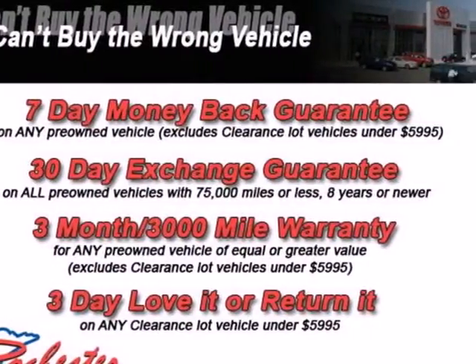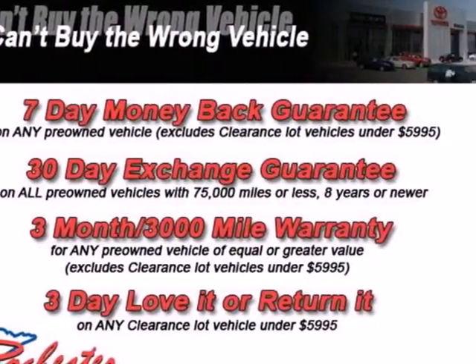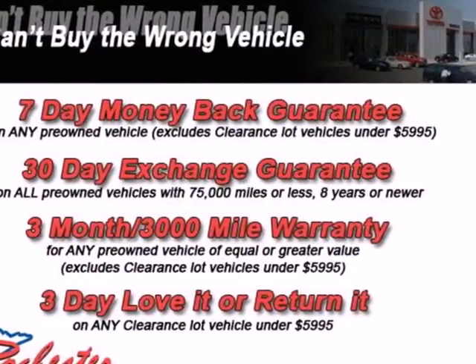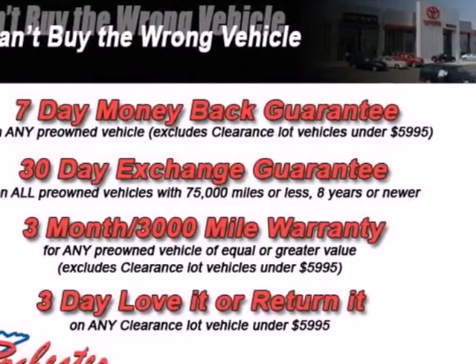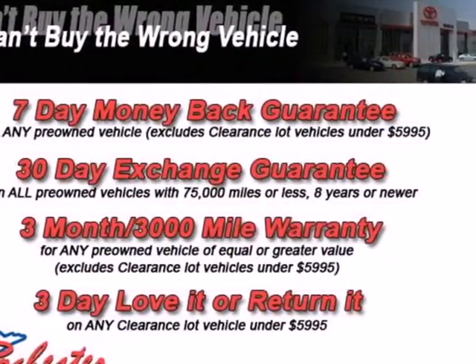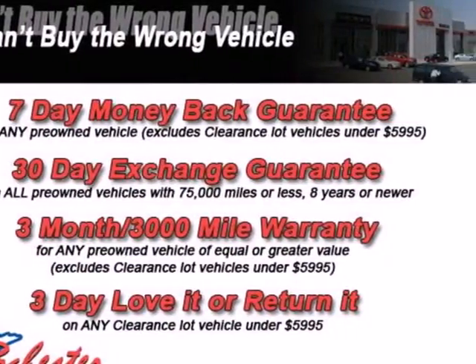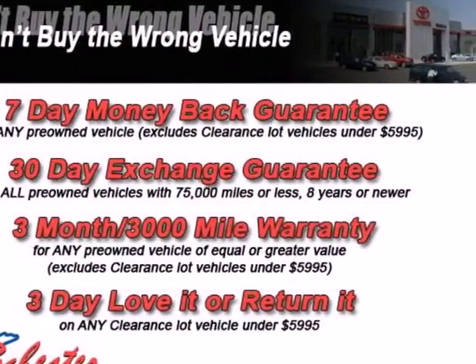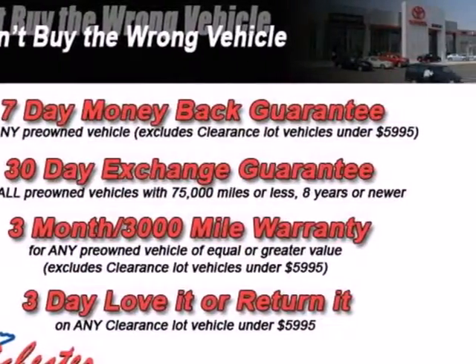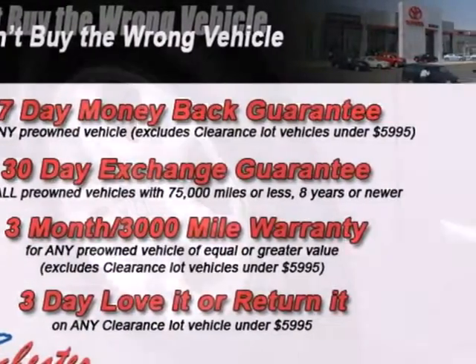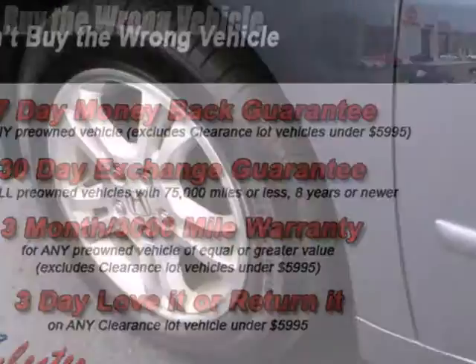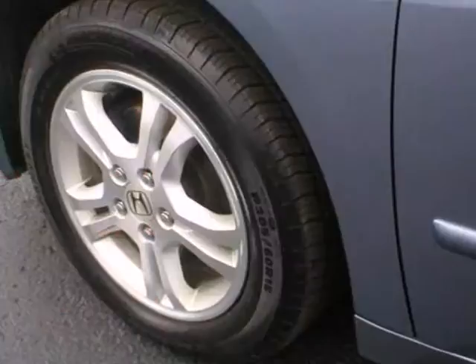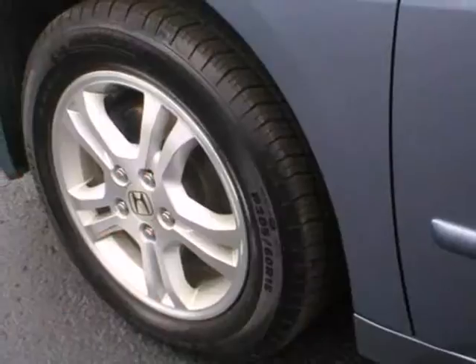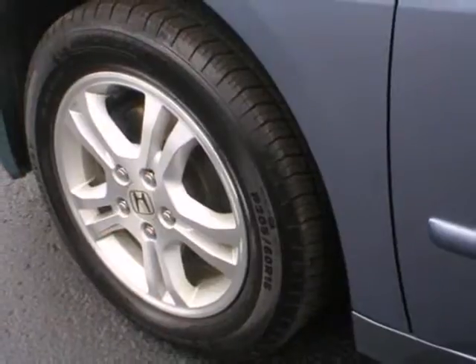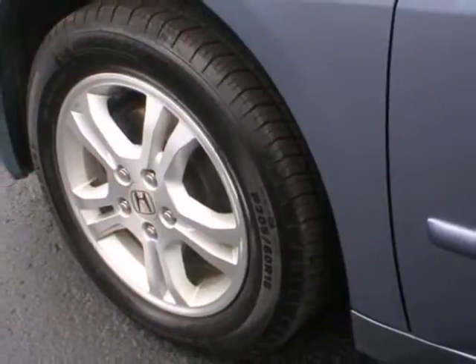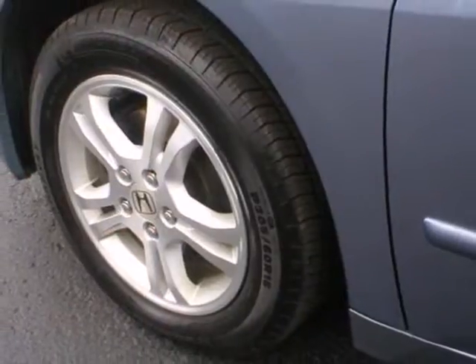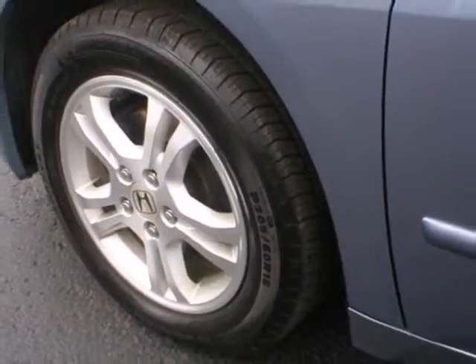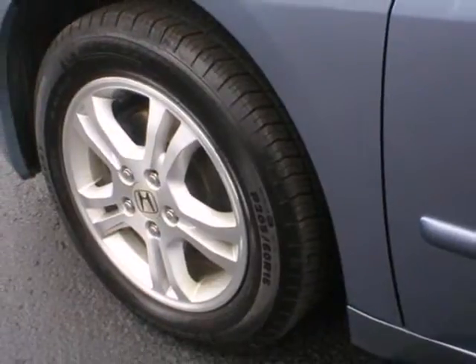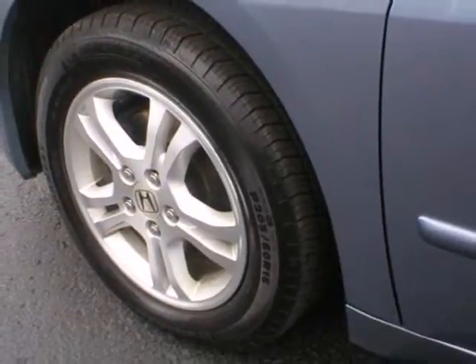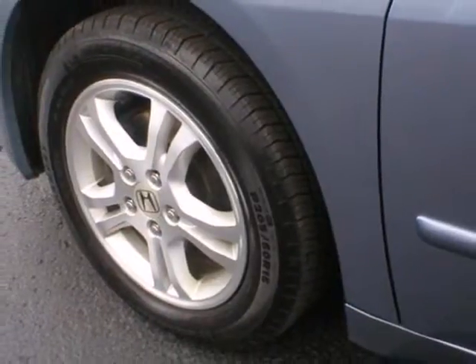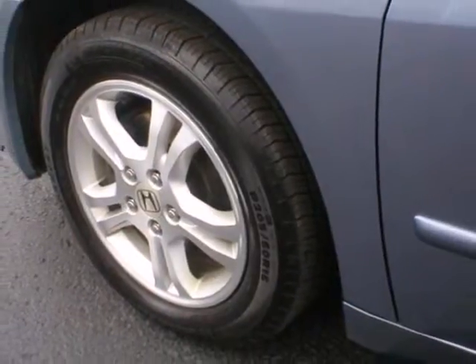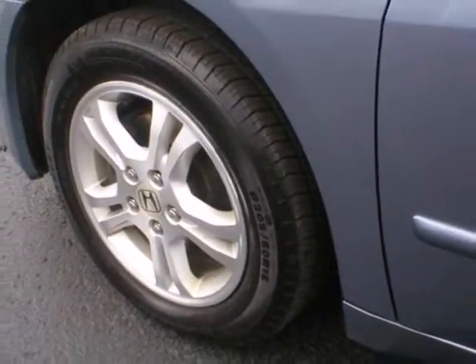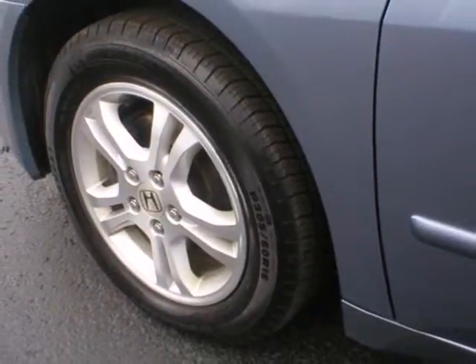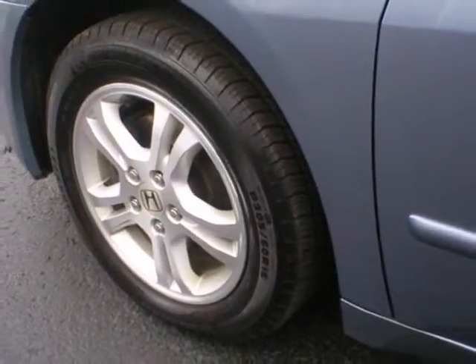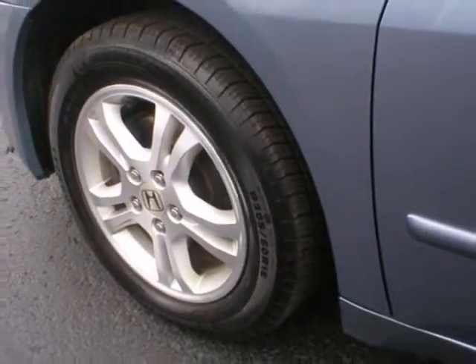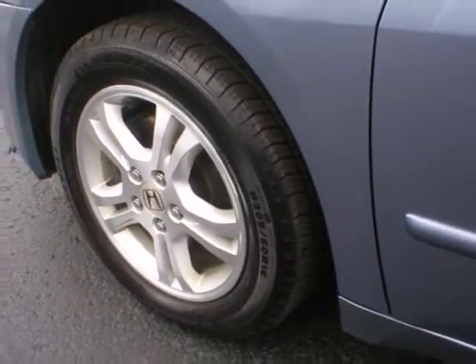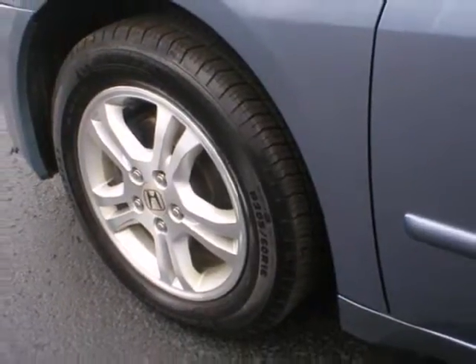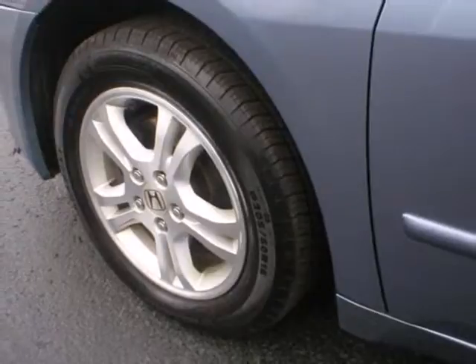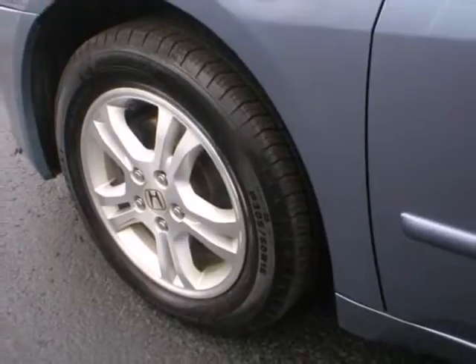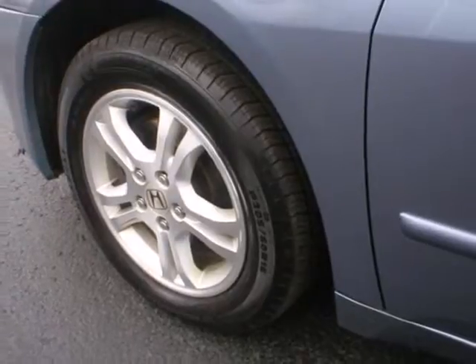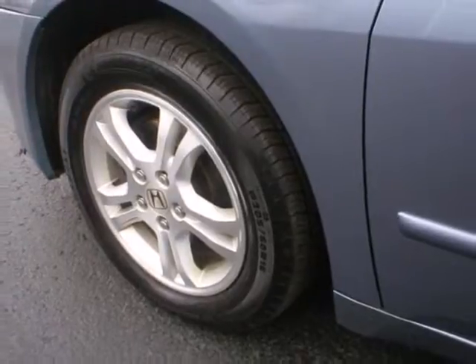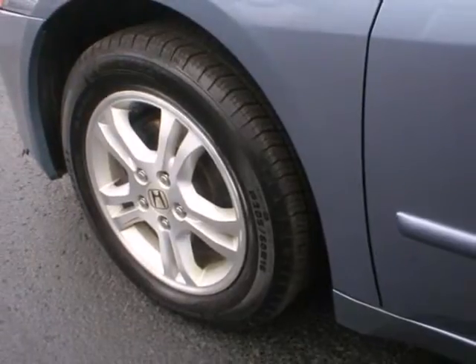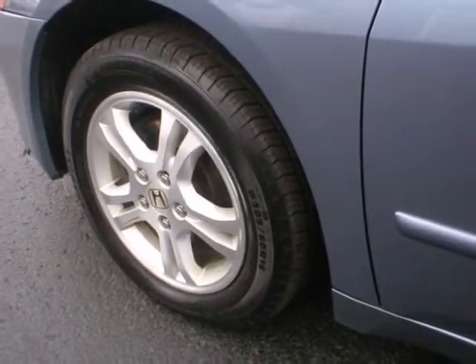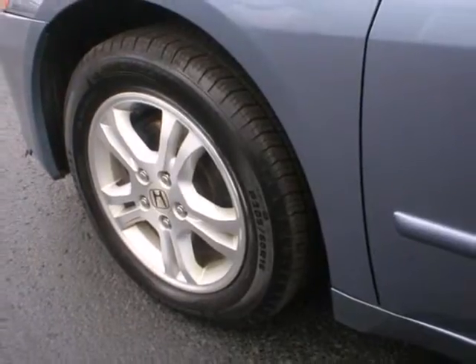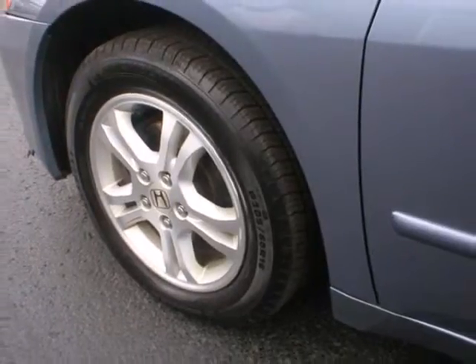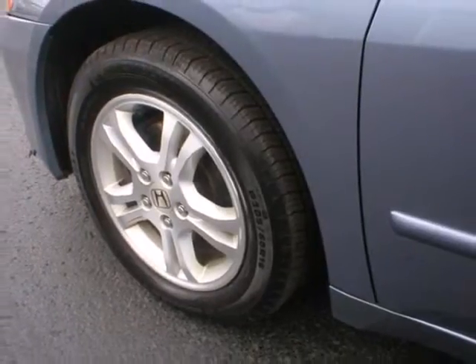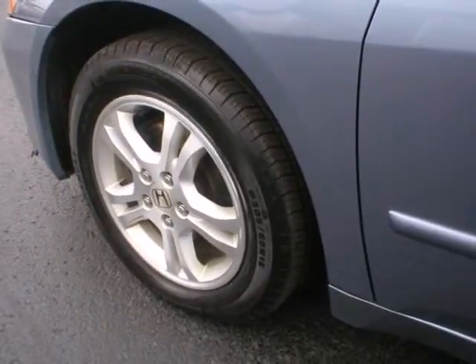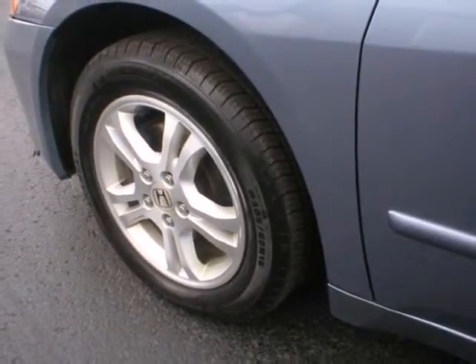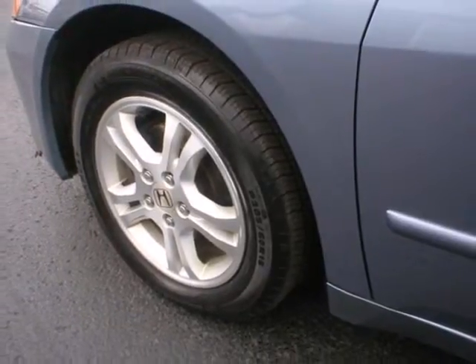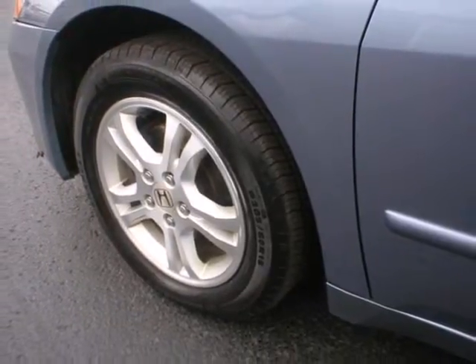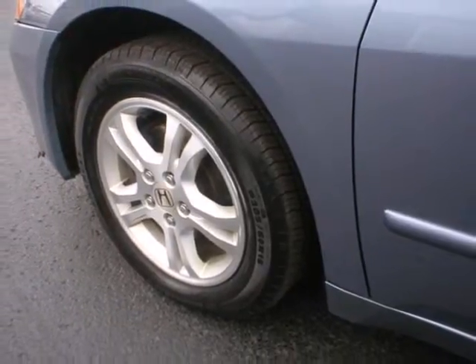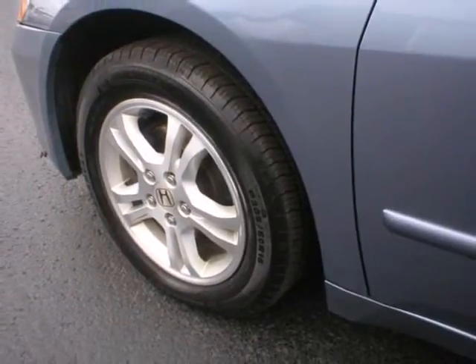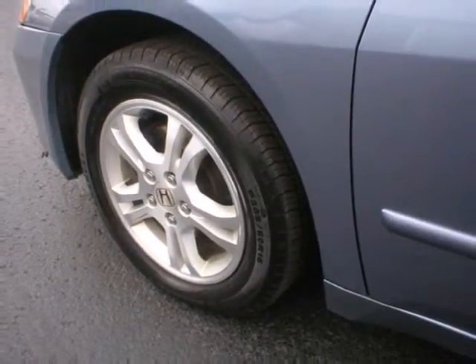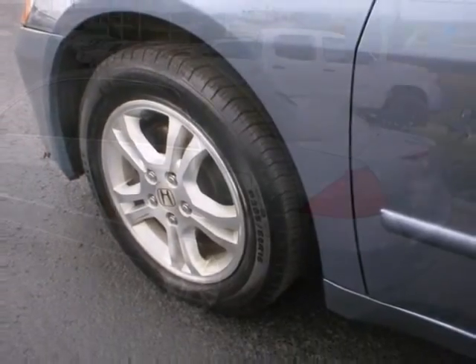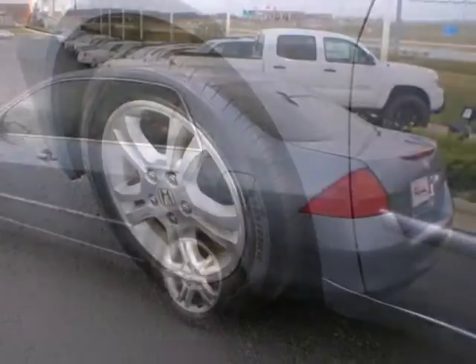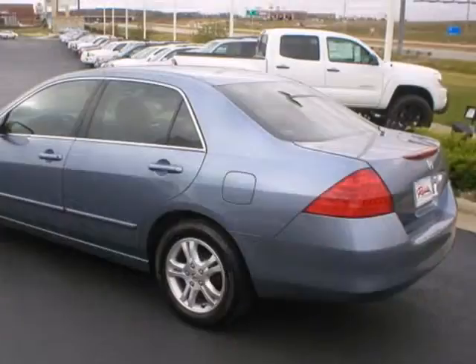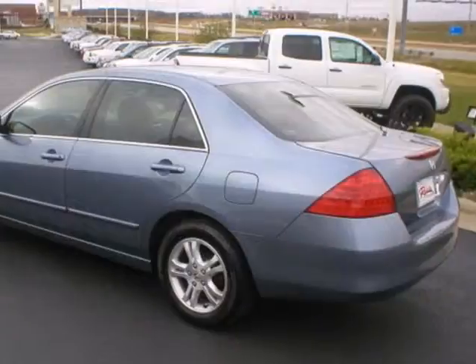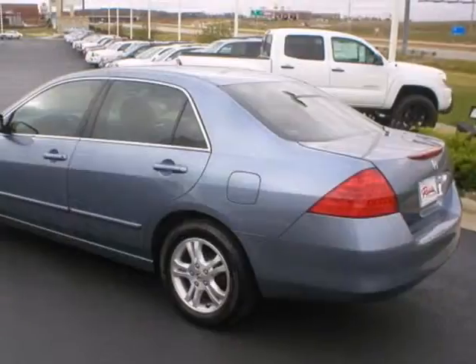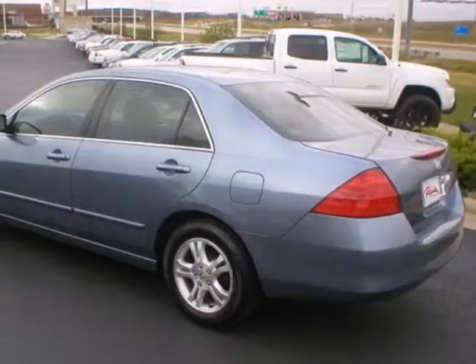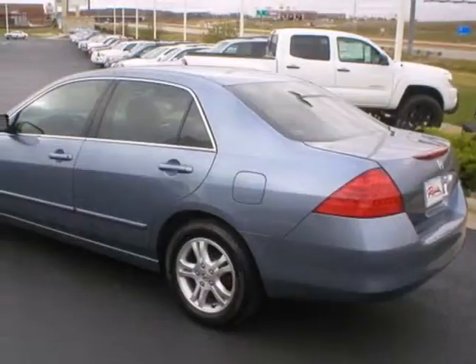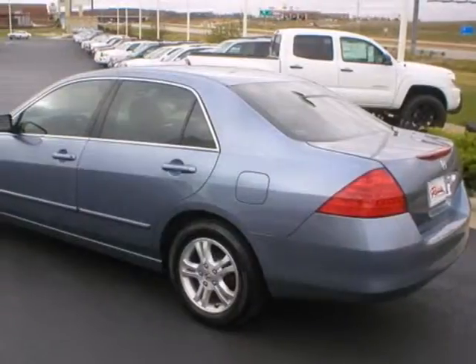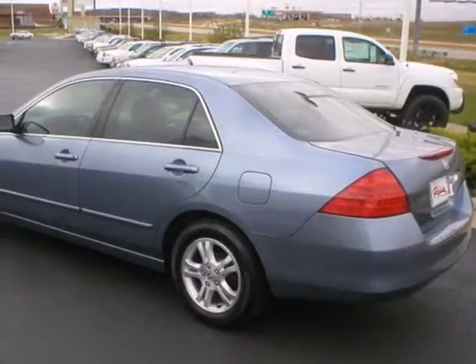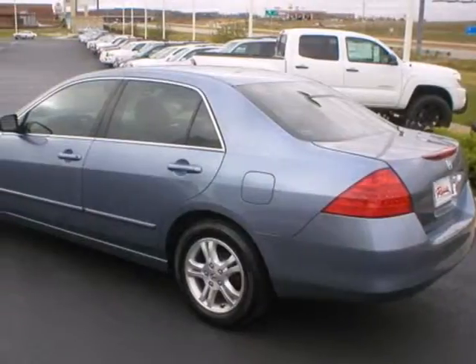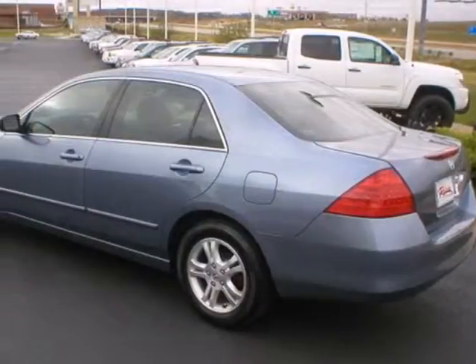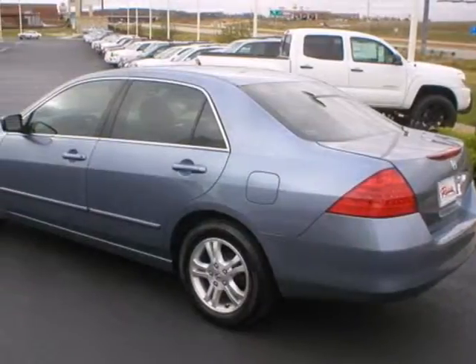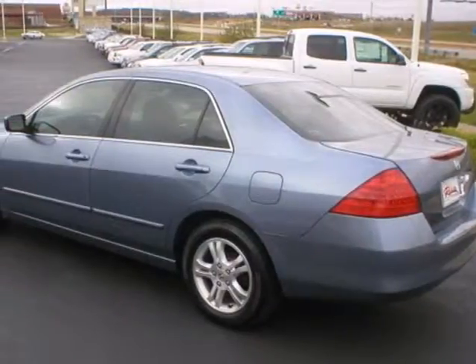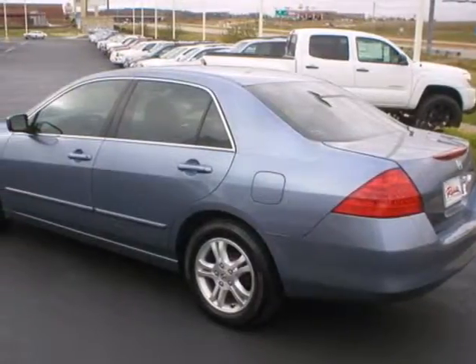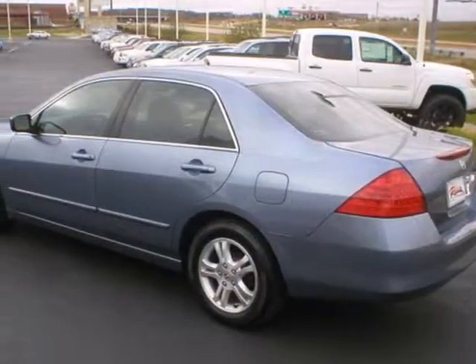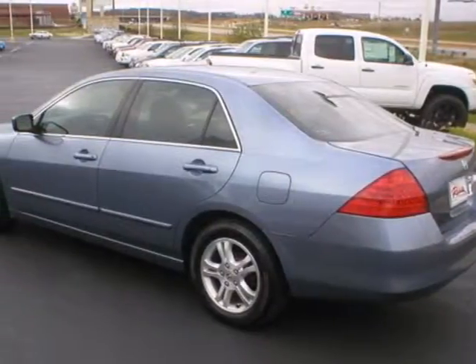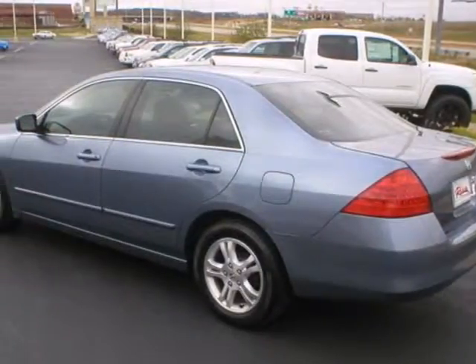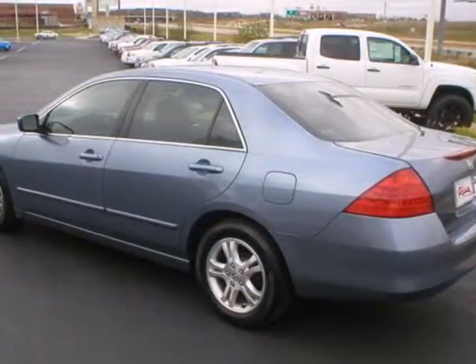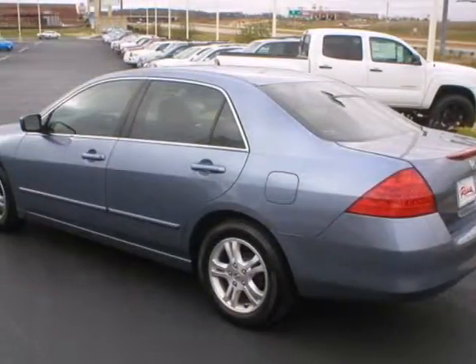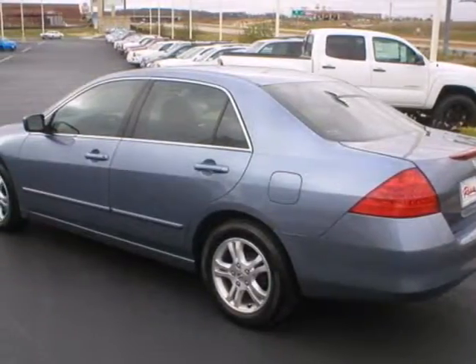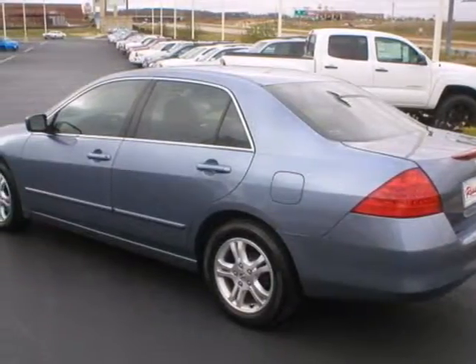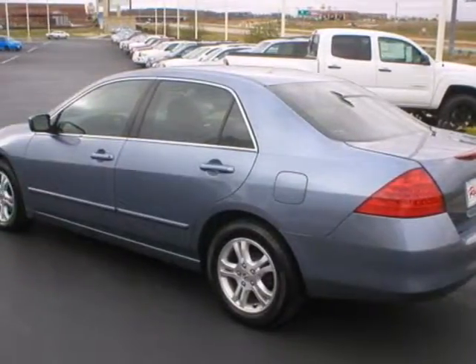With Honda, you can feel confident that your car is safe, comfortable, and among the very best in reliability and resale value.